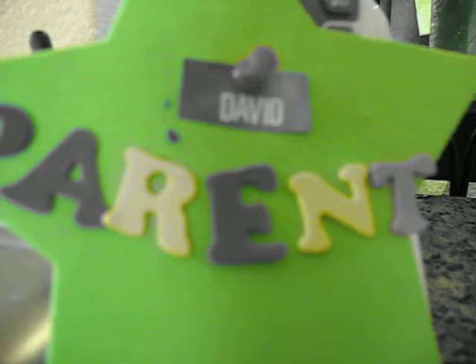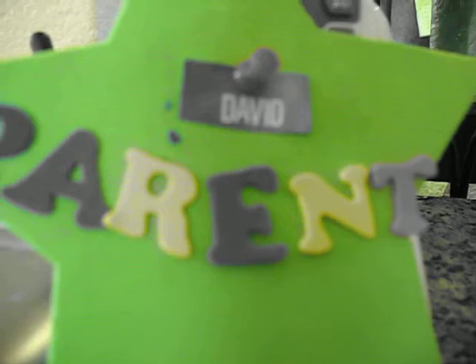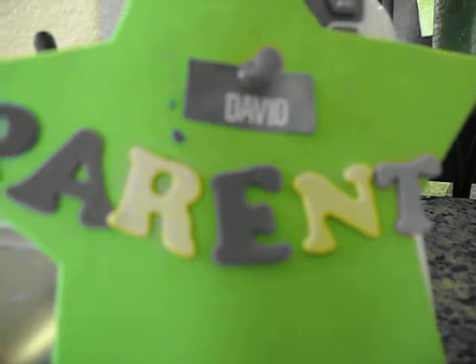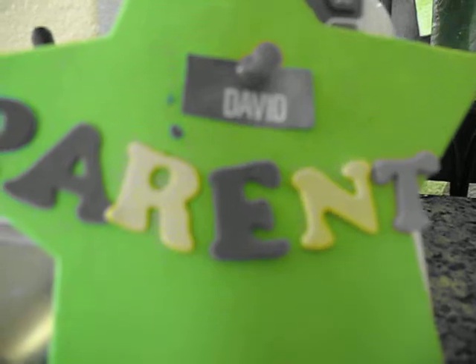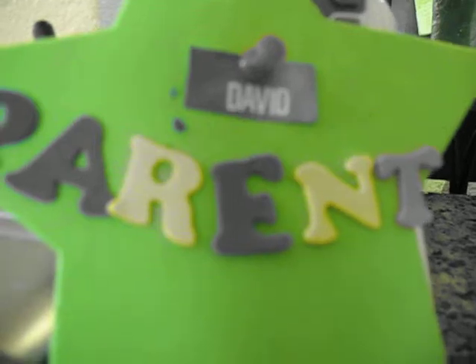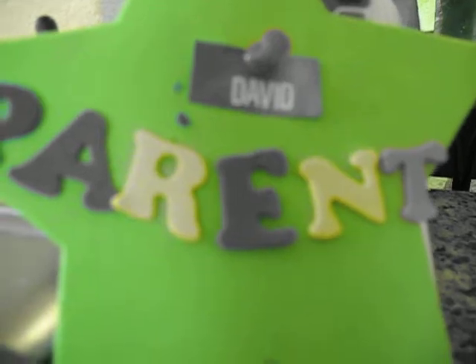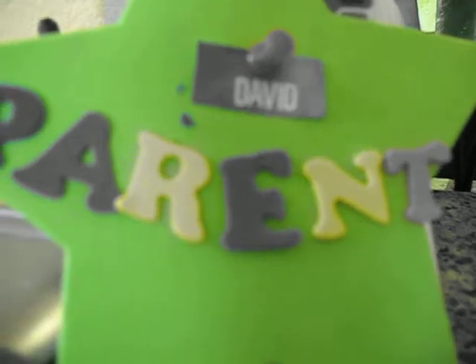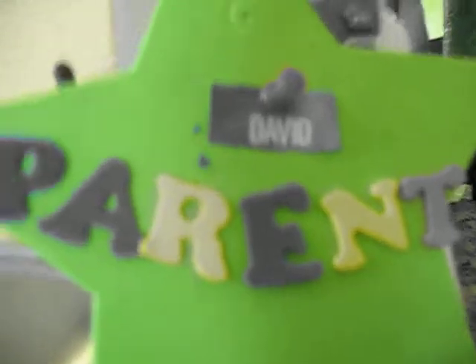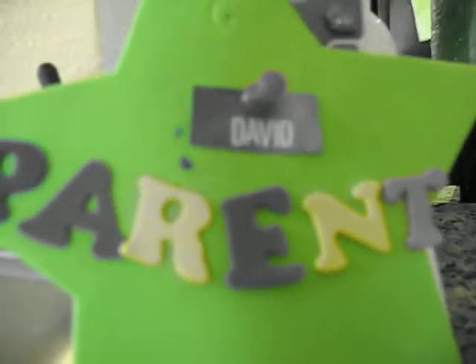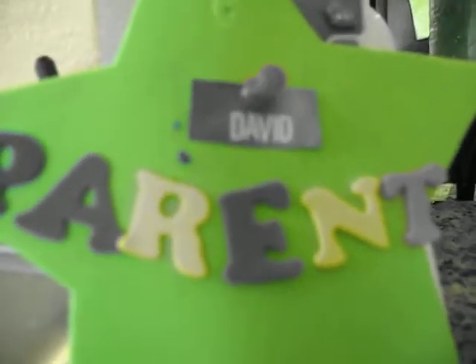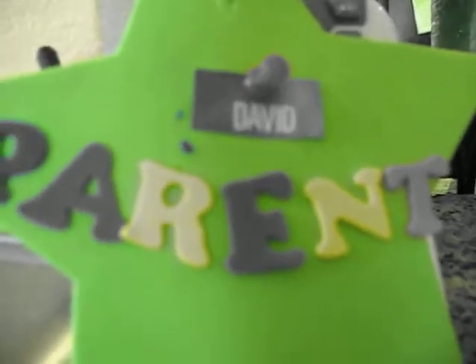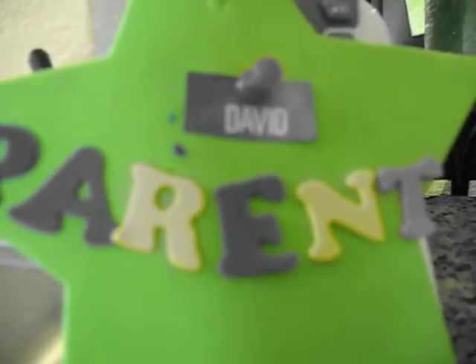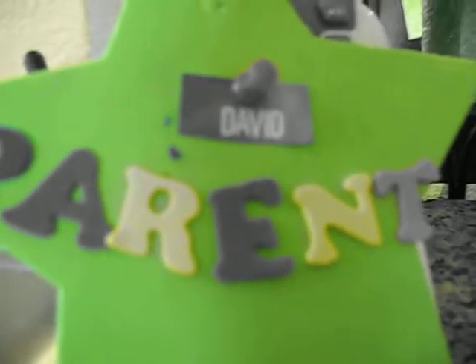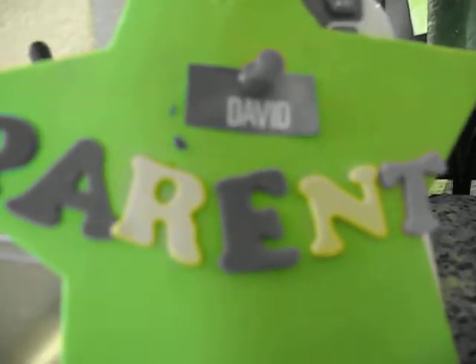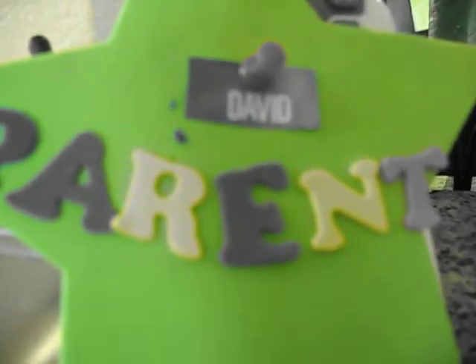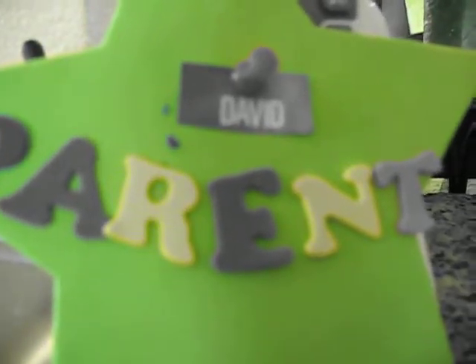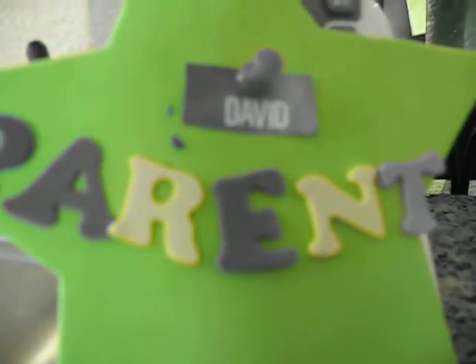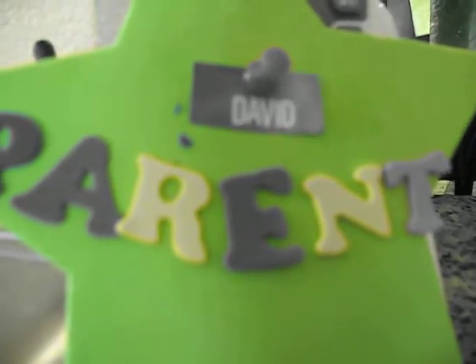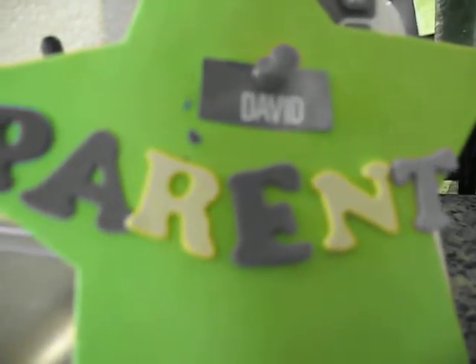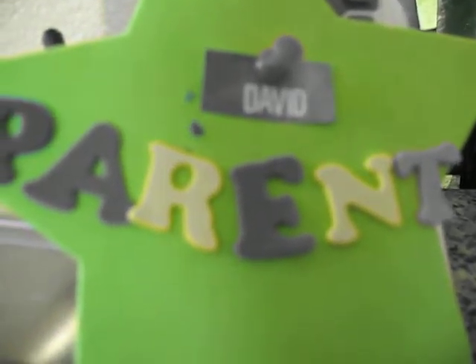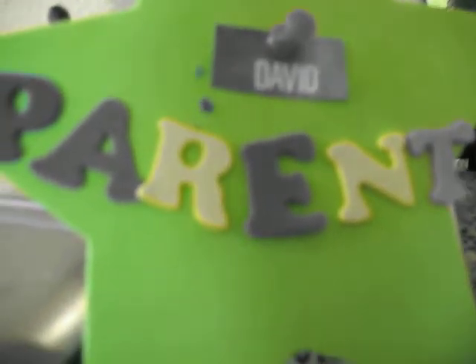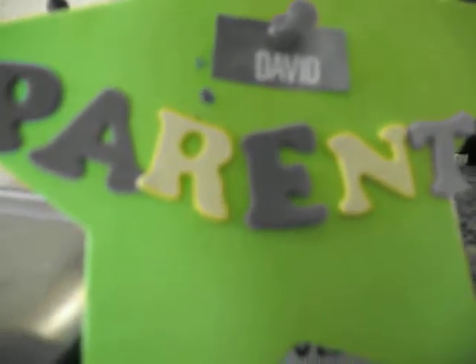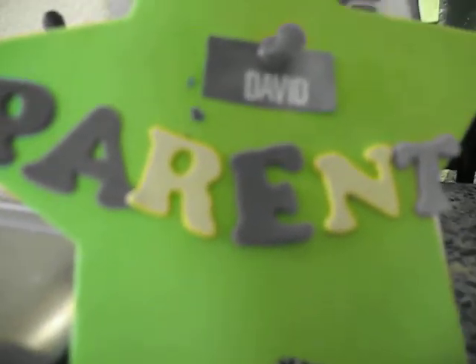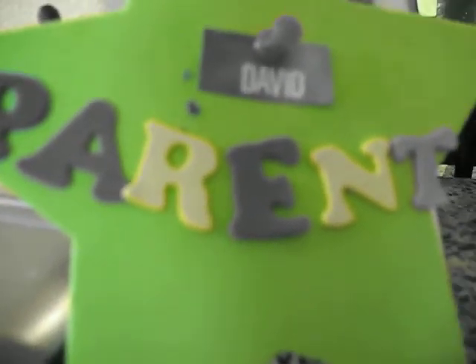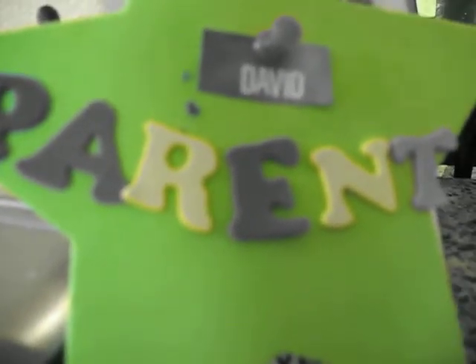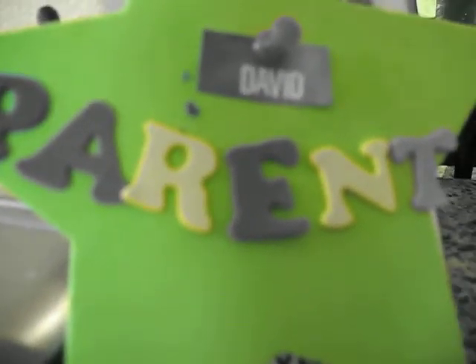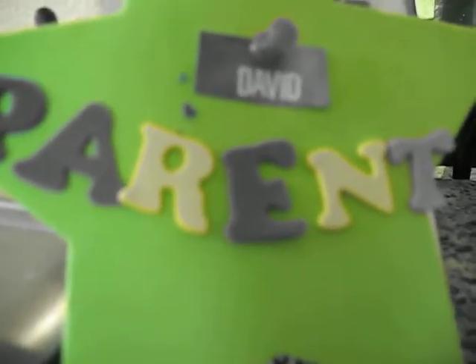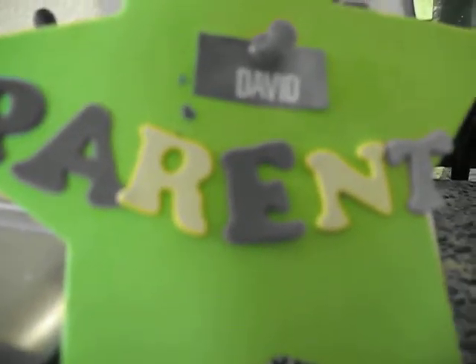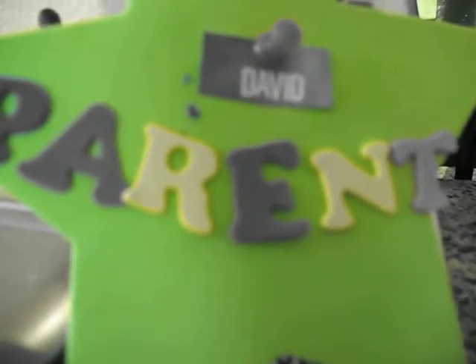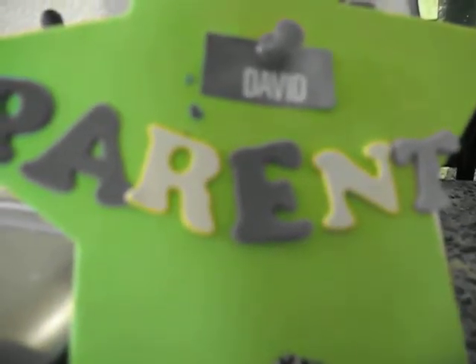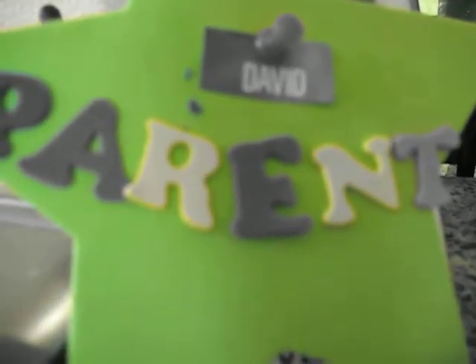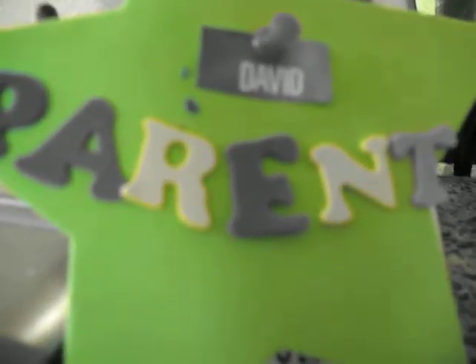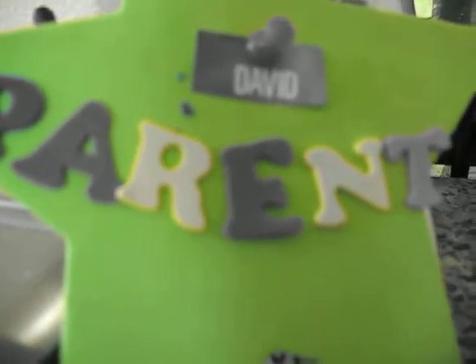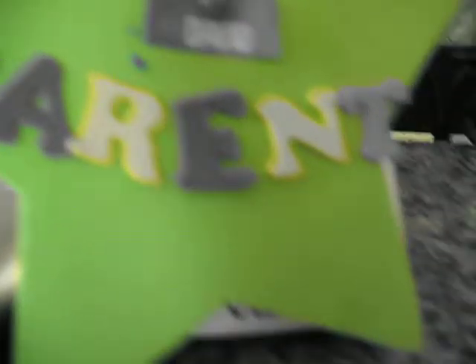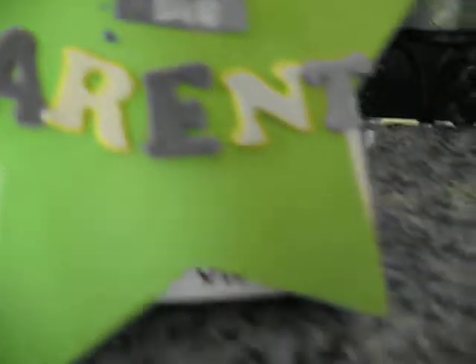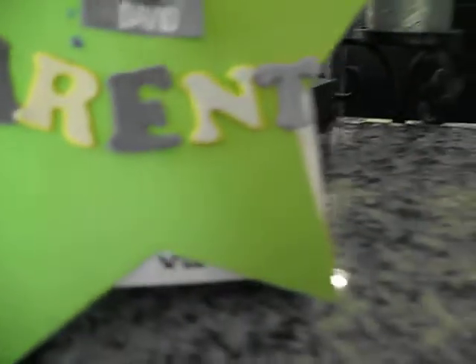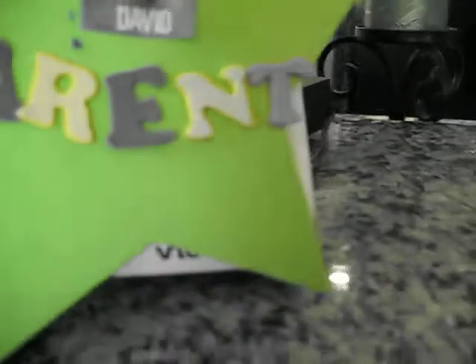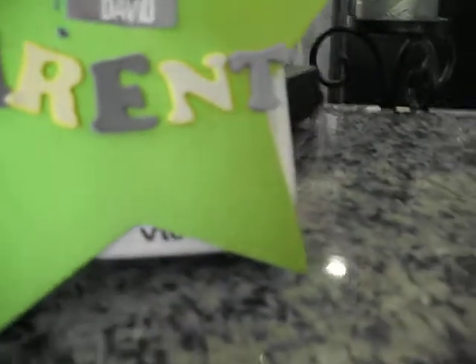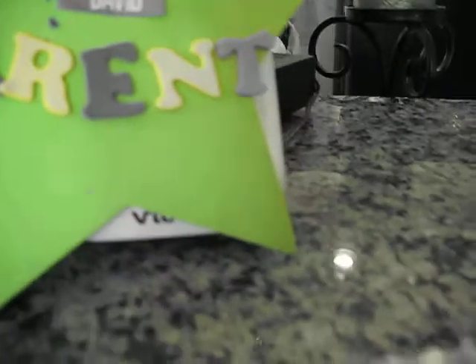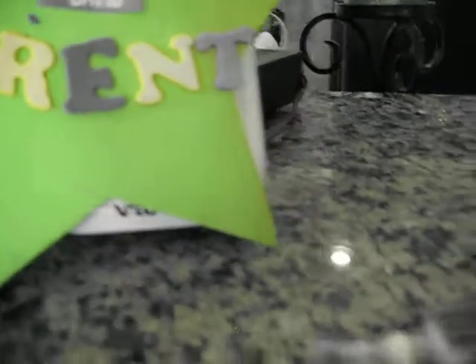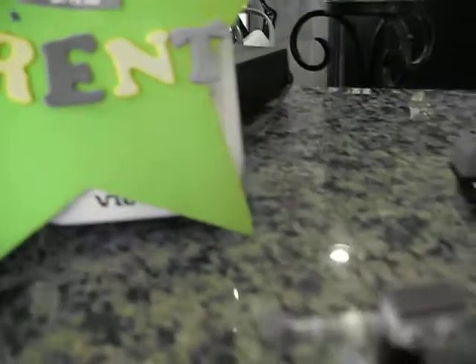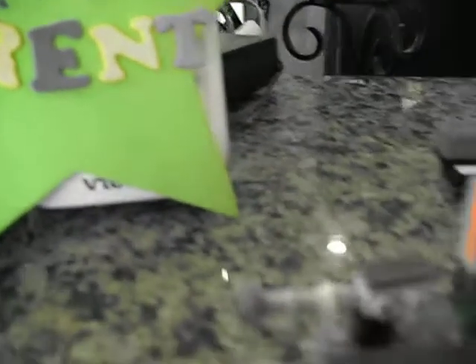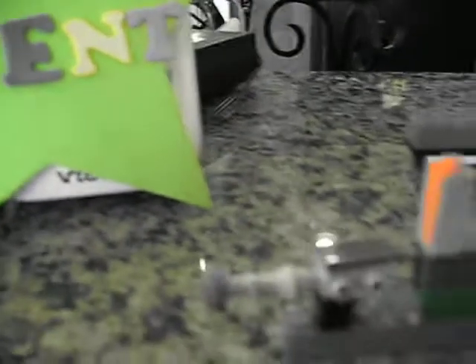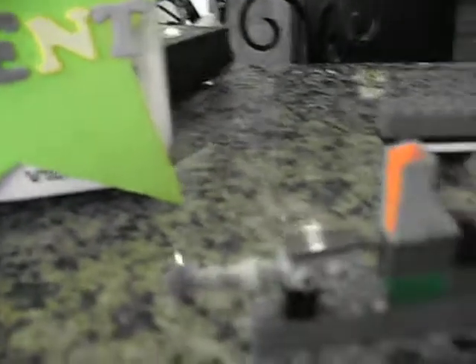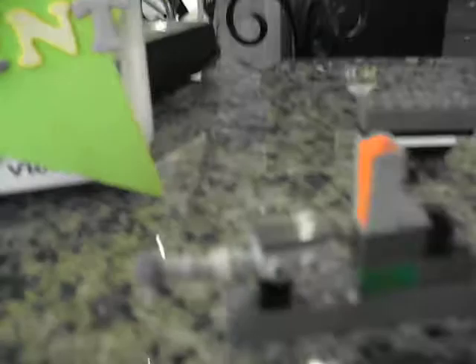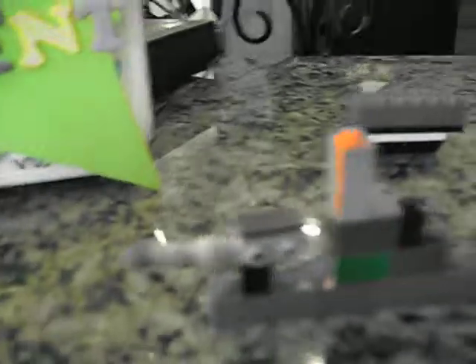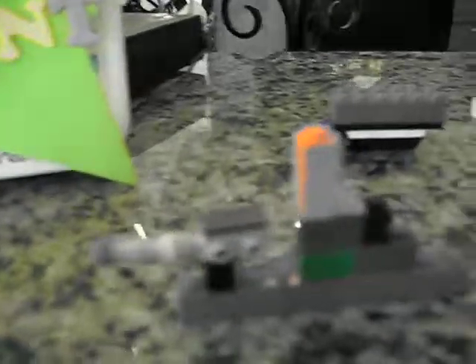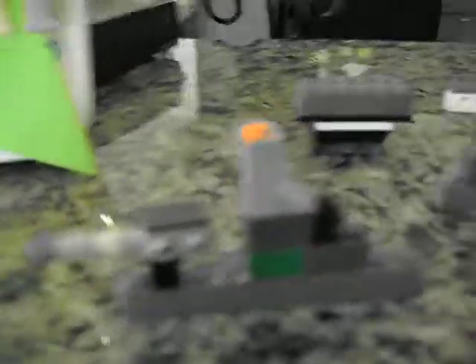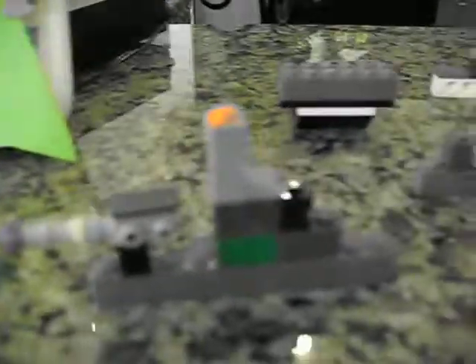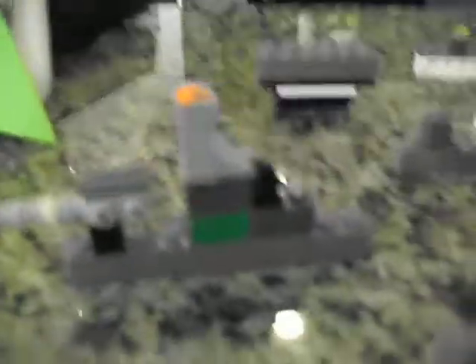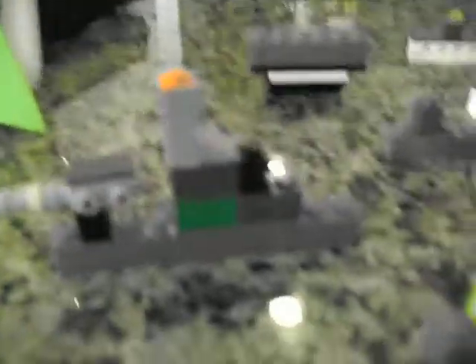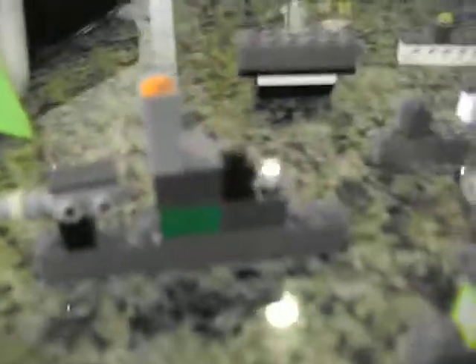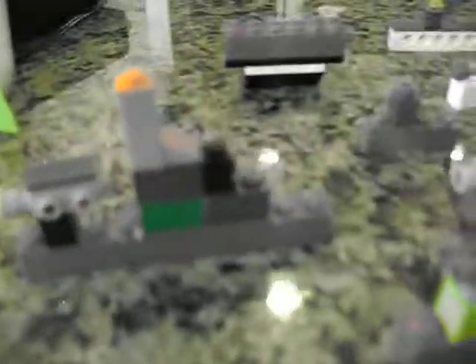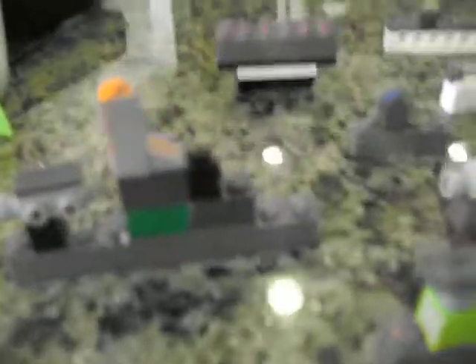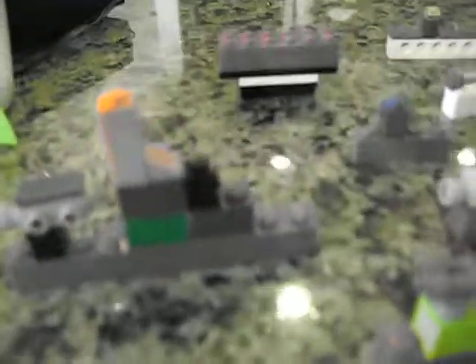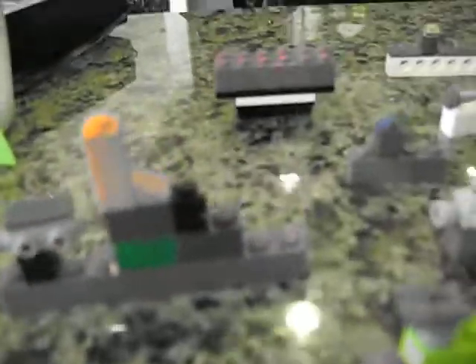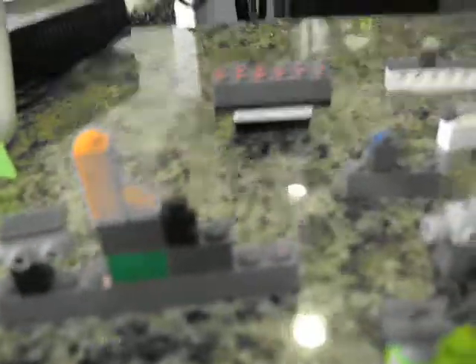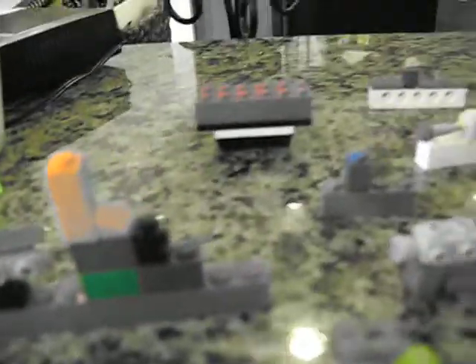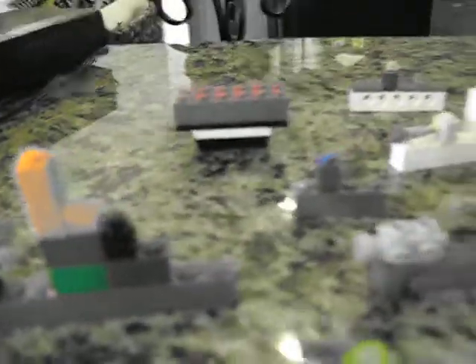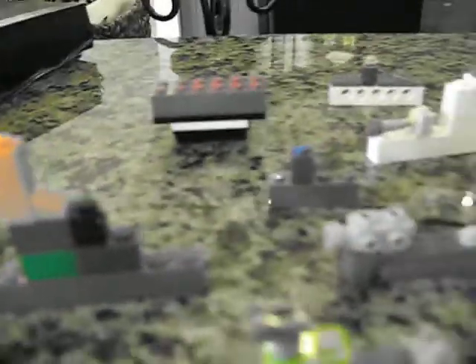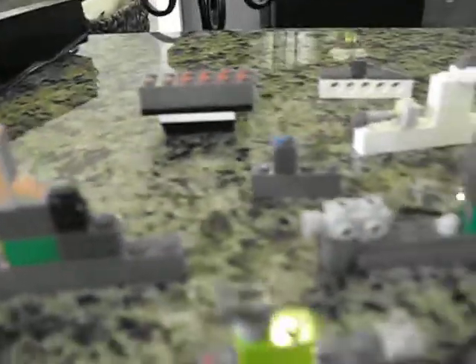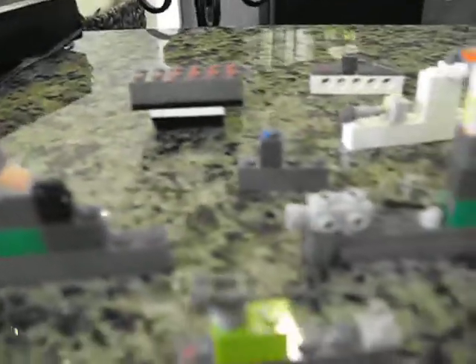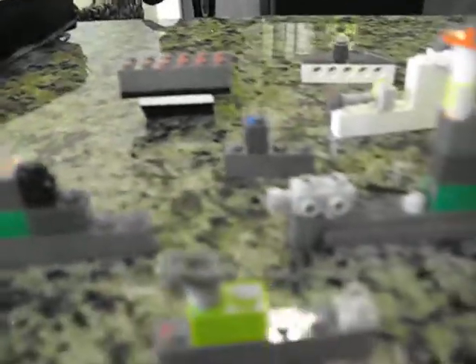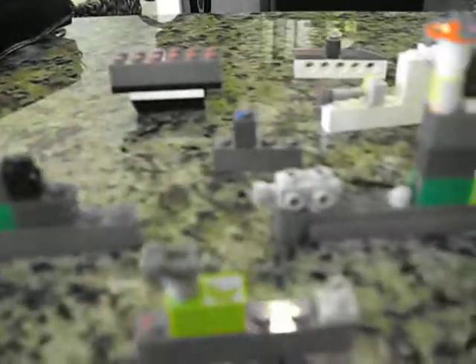This video is brought to you by David Parent. This is my U.S. Pacific Fleet.